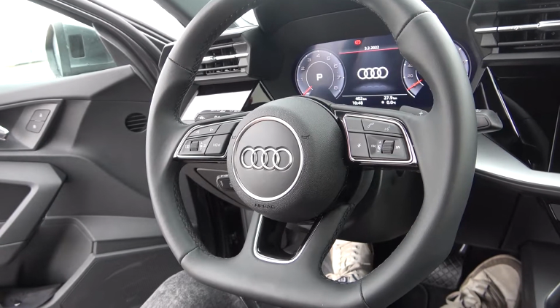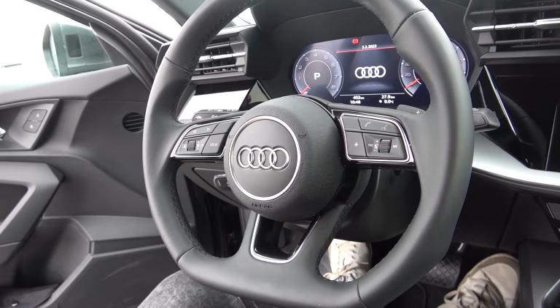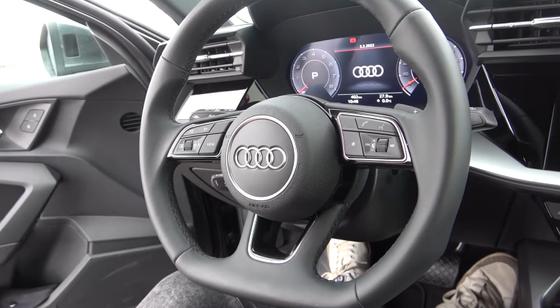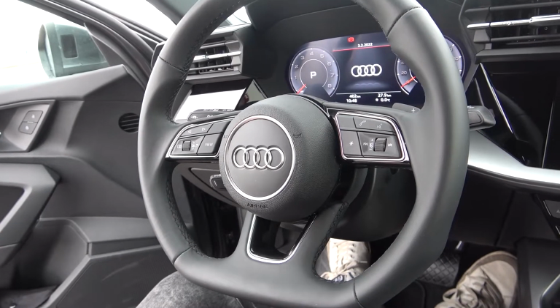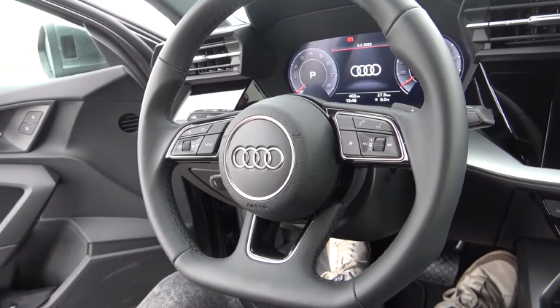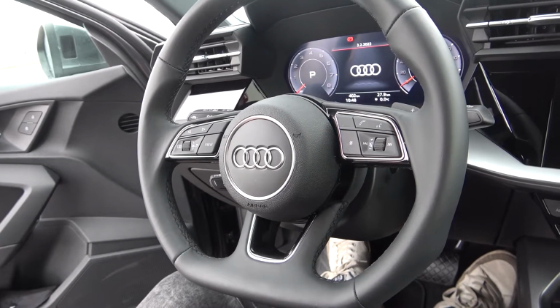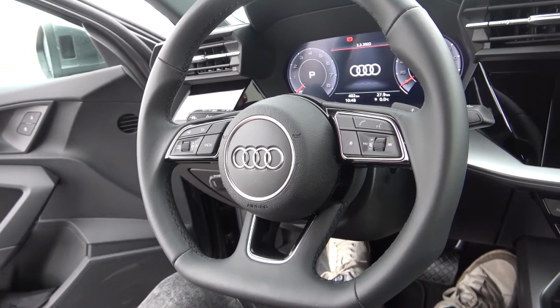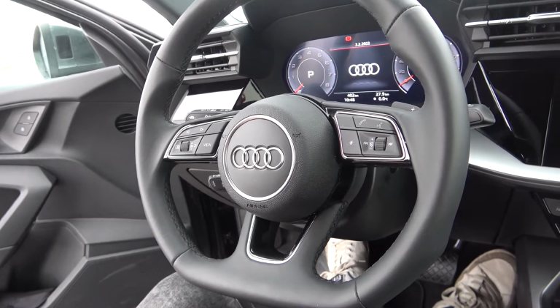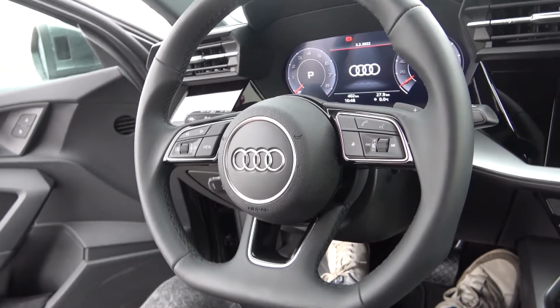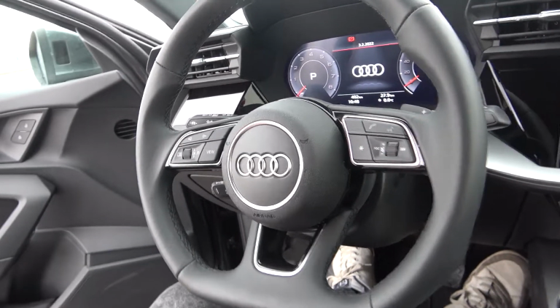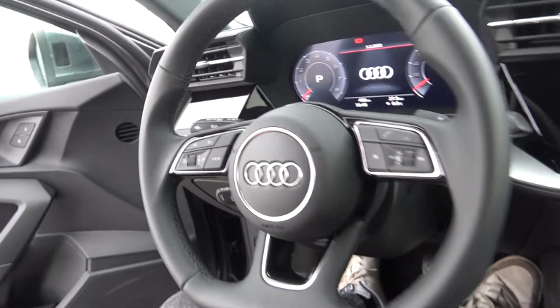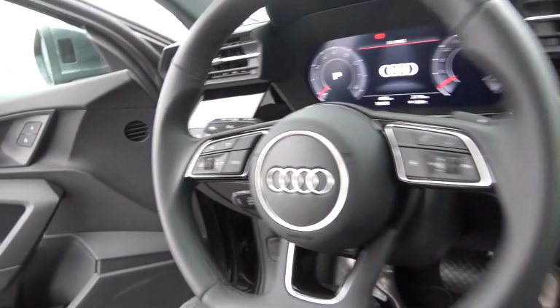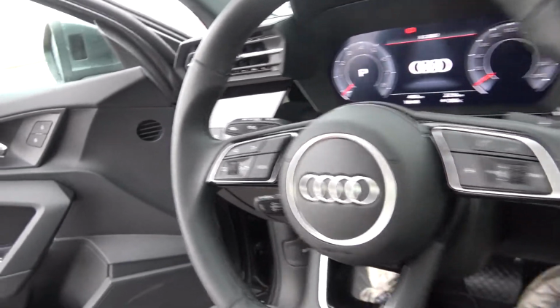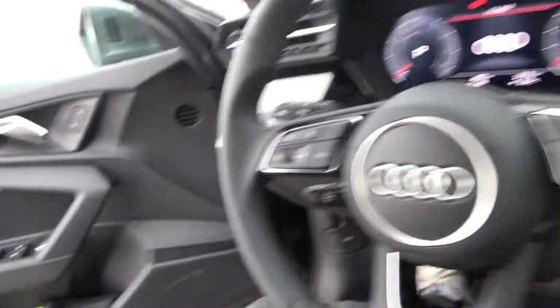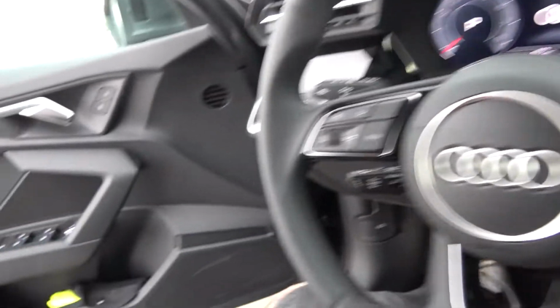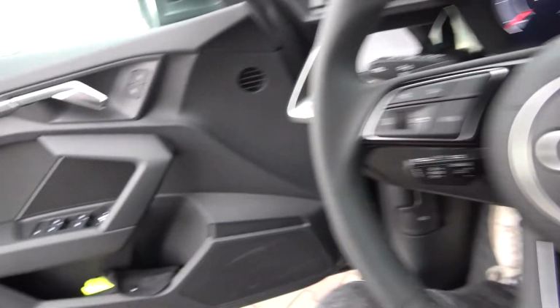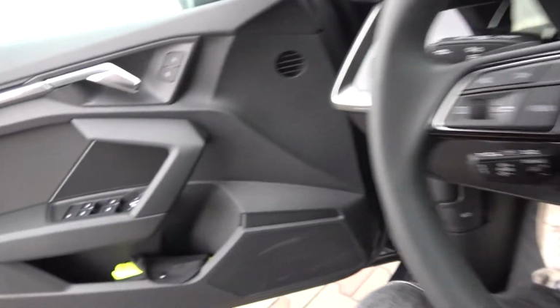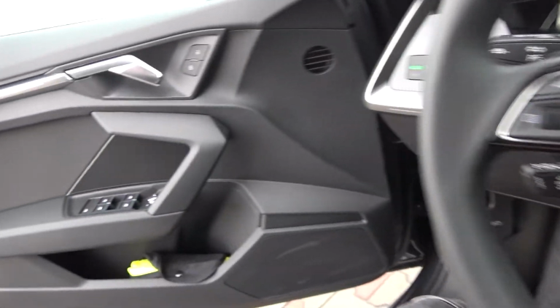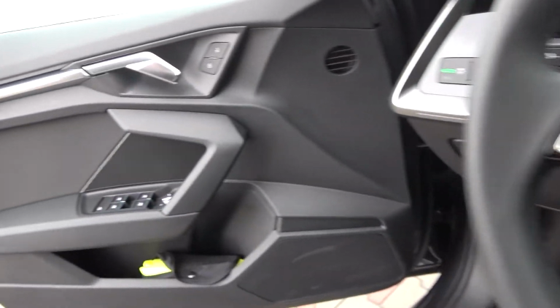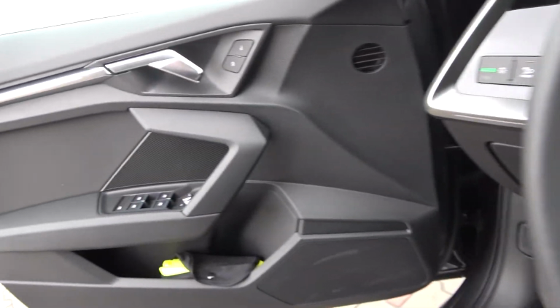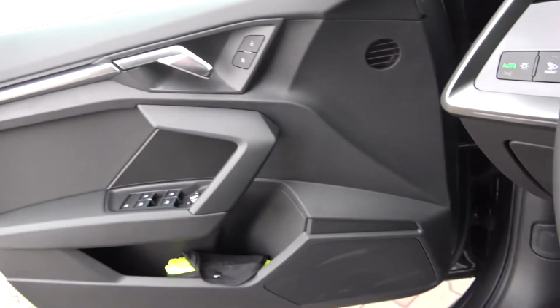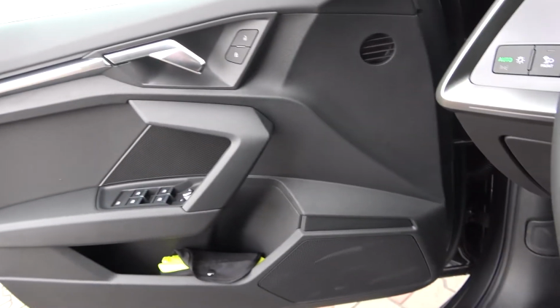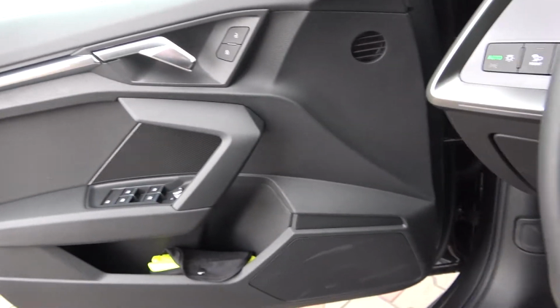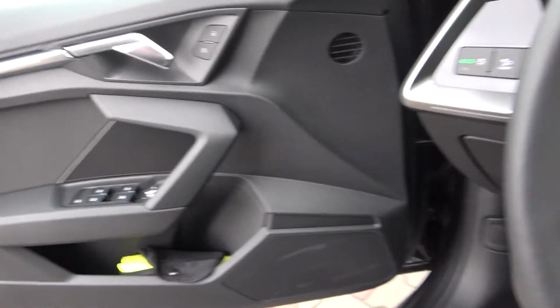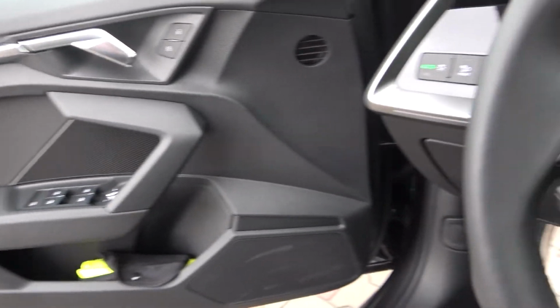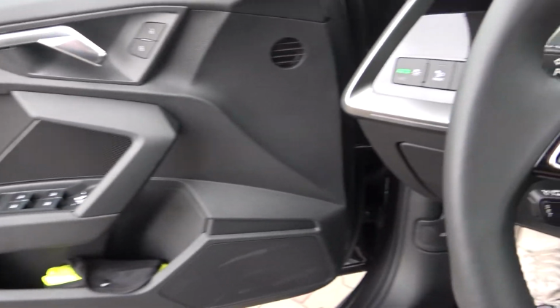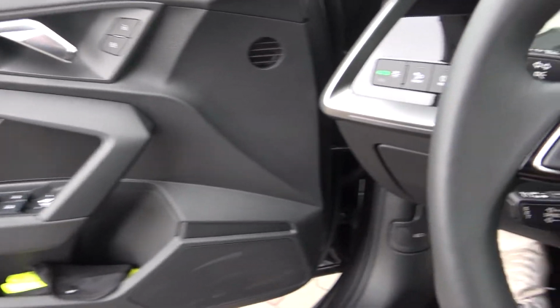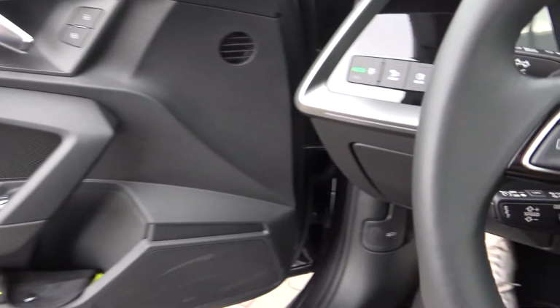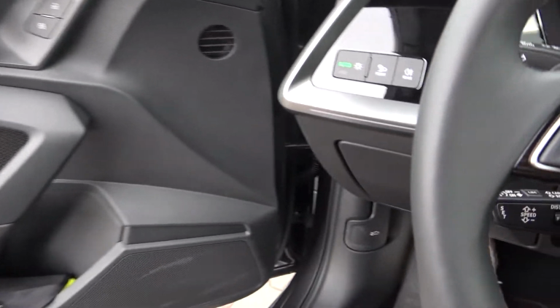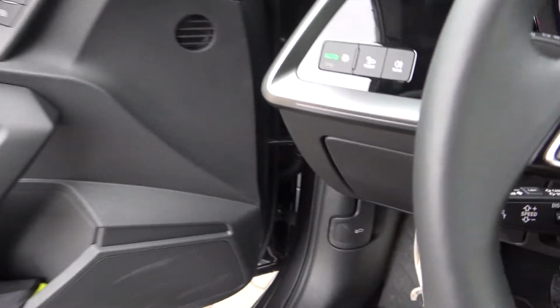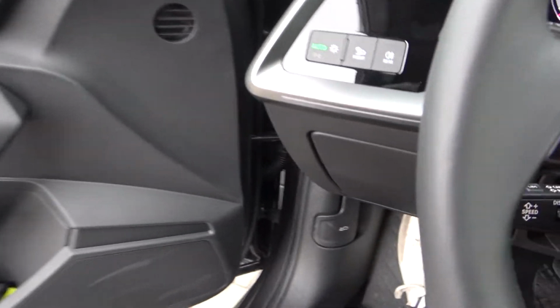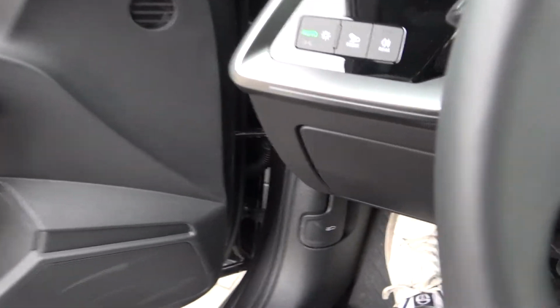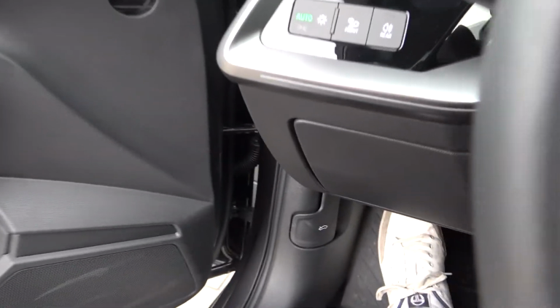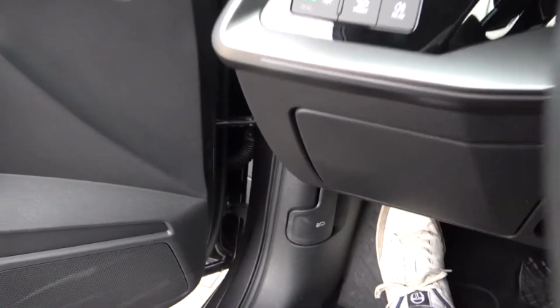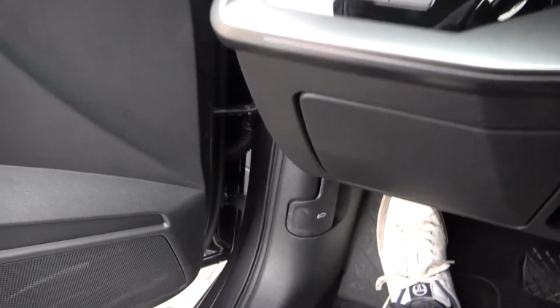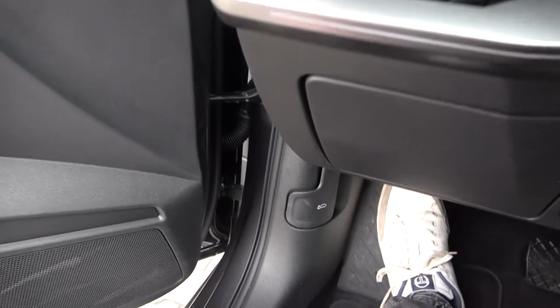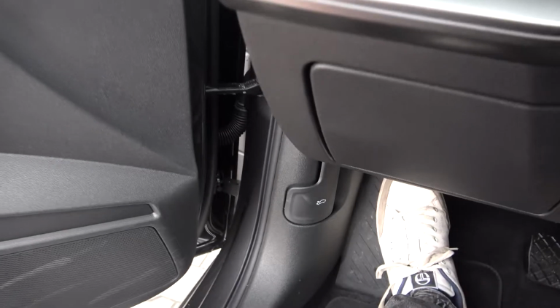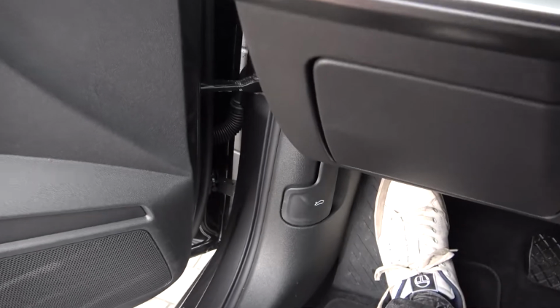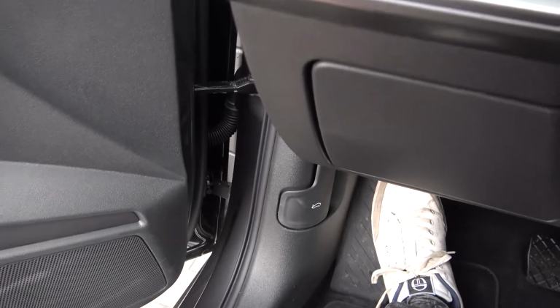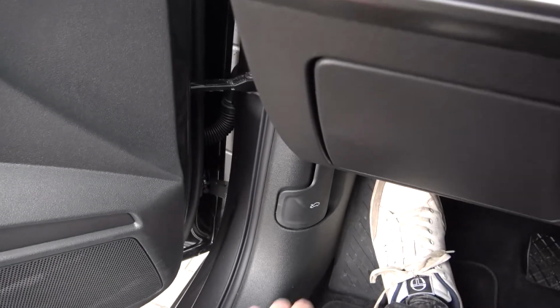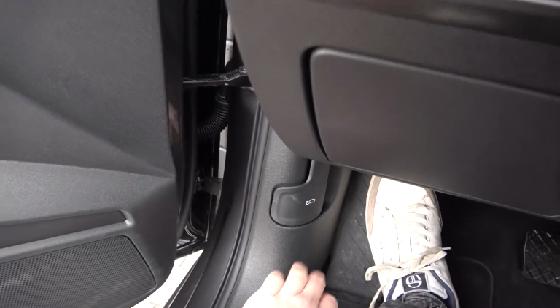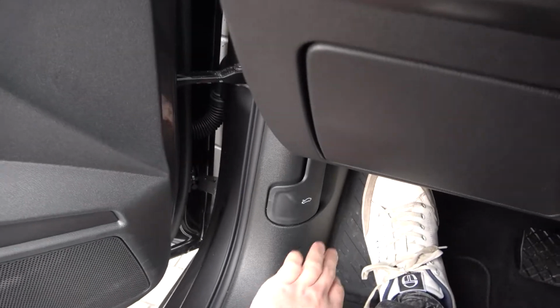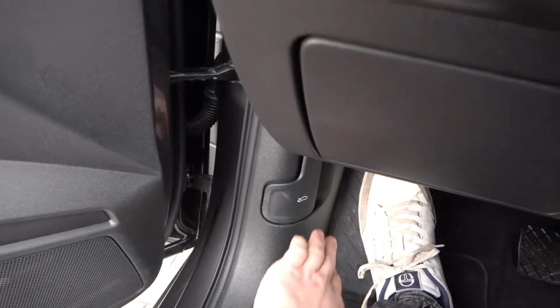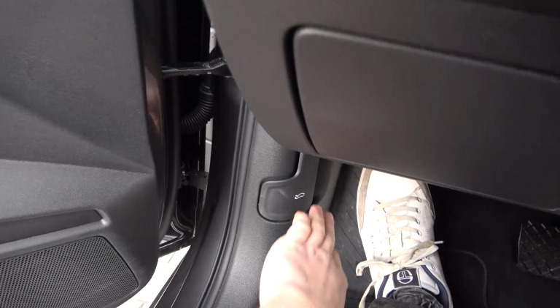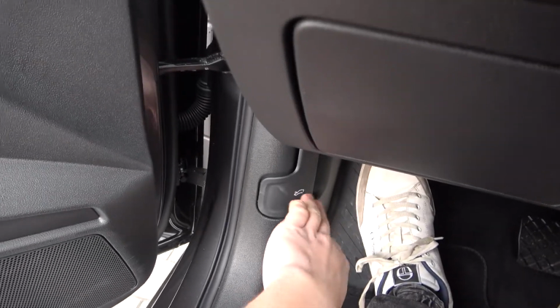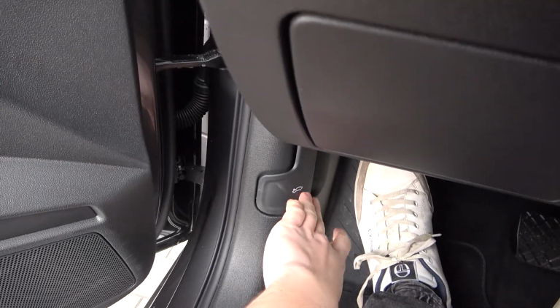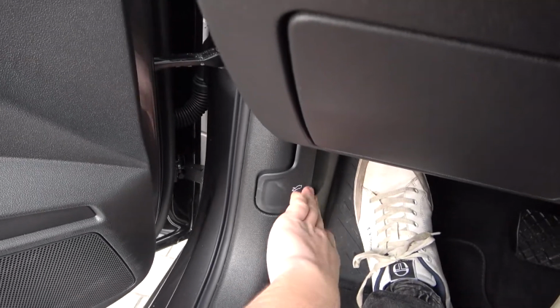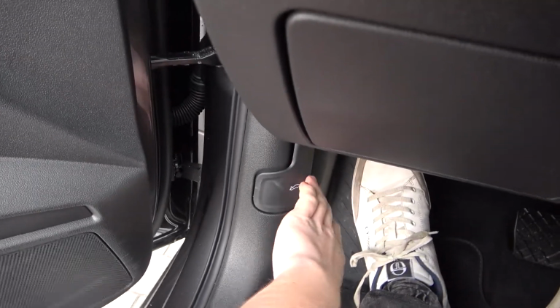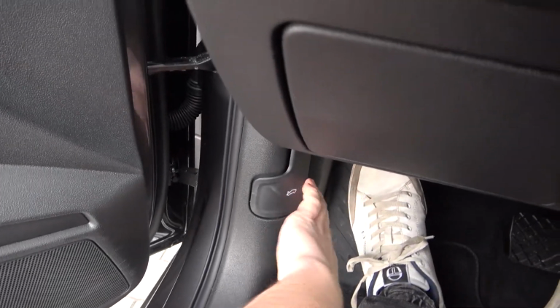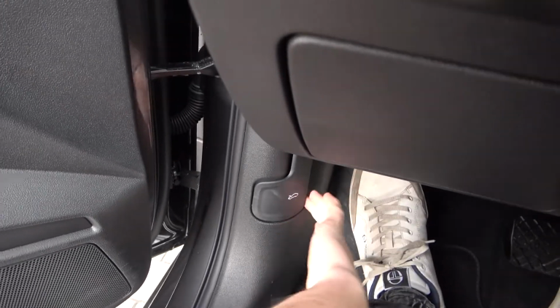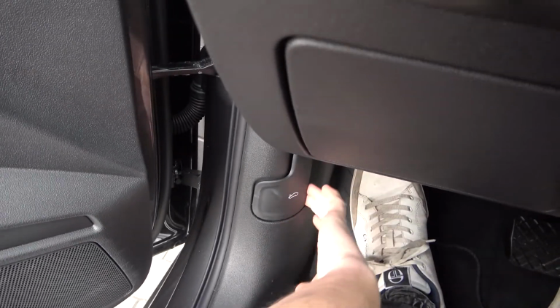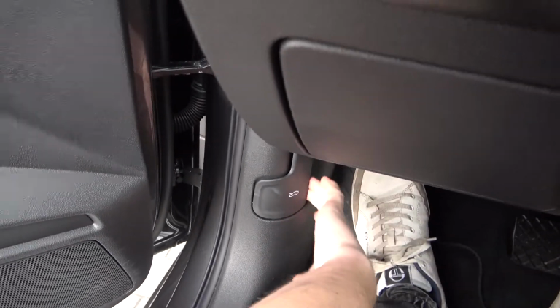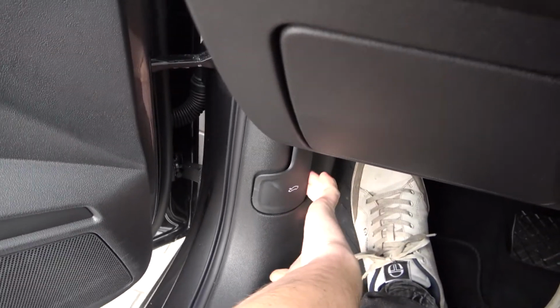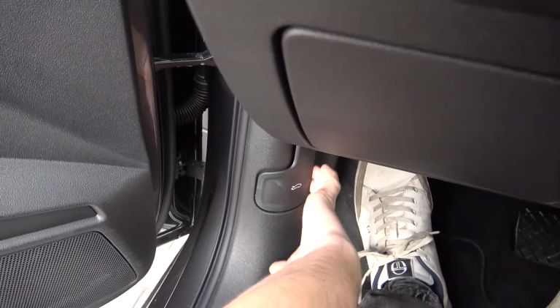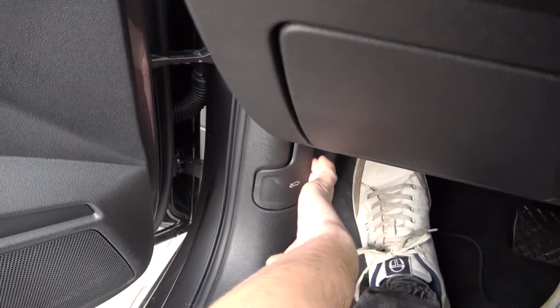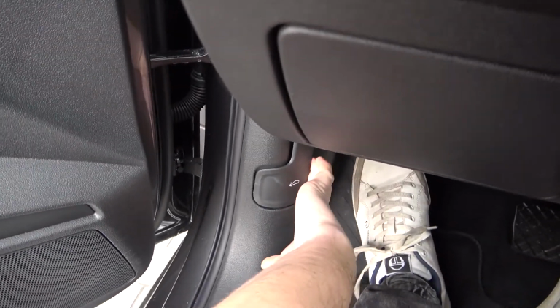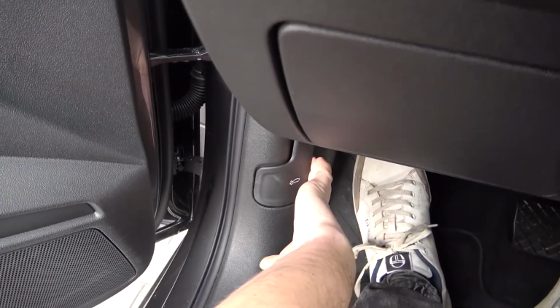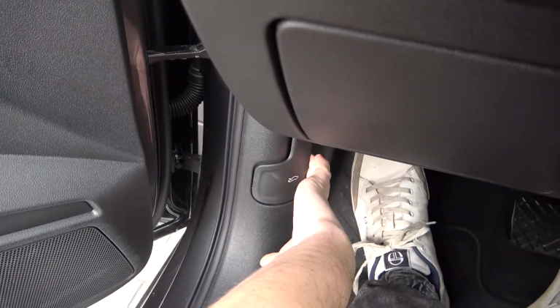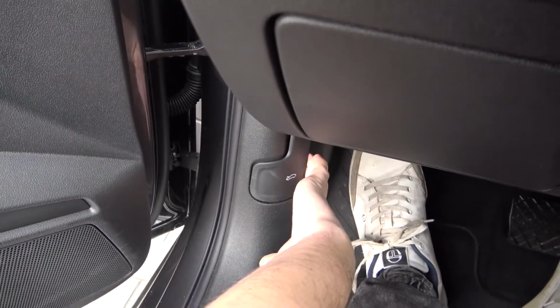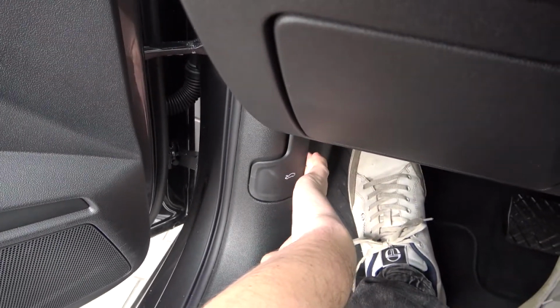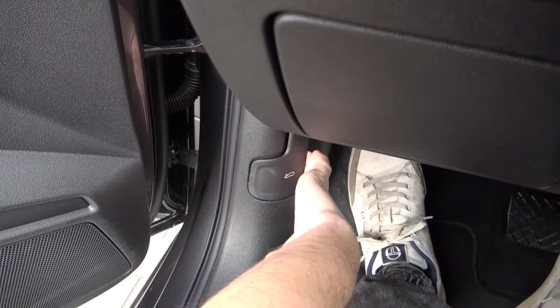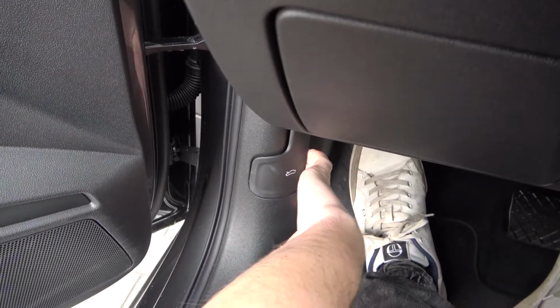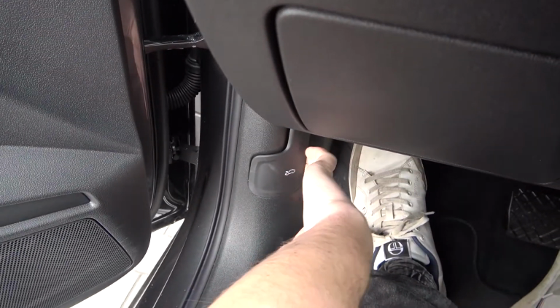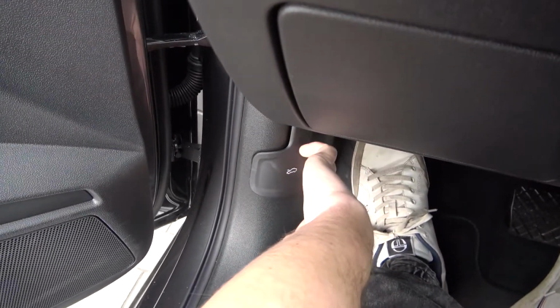In the beginning make sure that doors are opened and look right here. Now you have to pull this lever to unlock the hood.